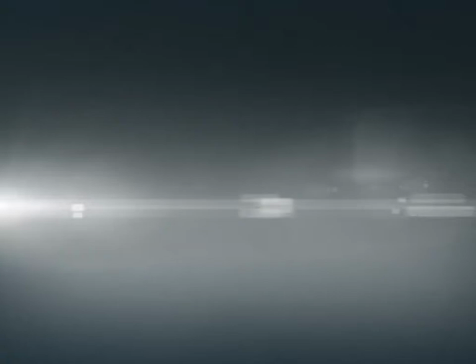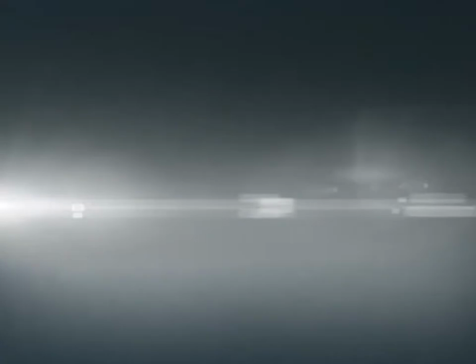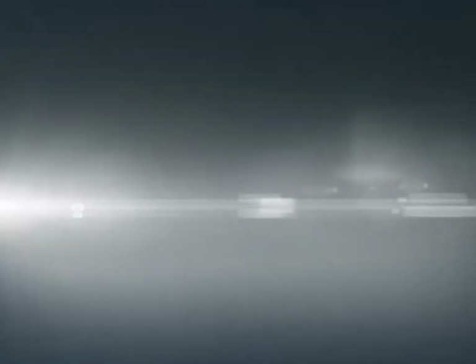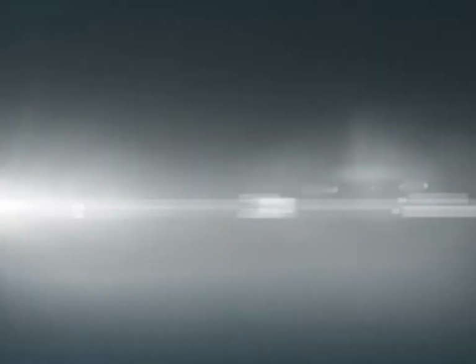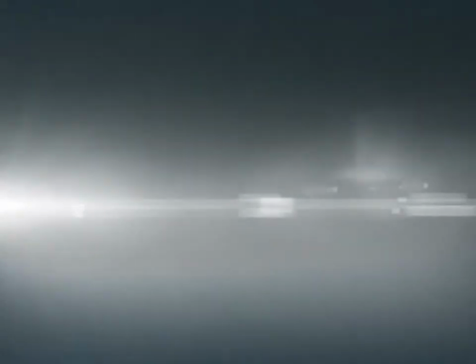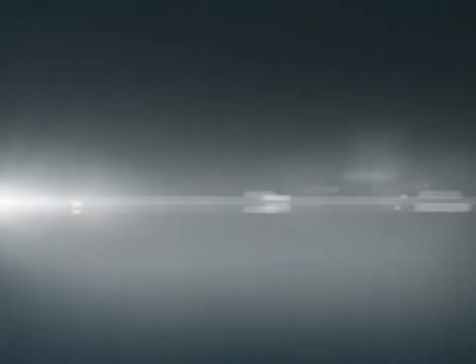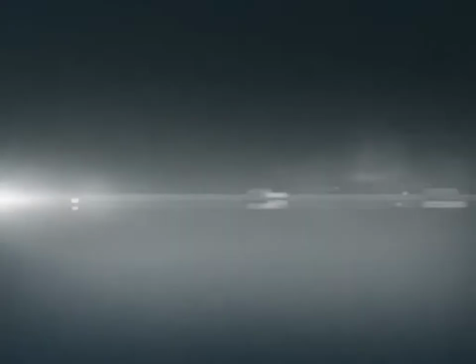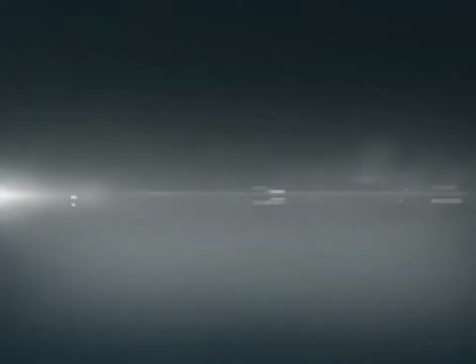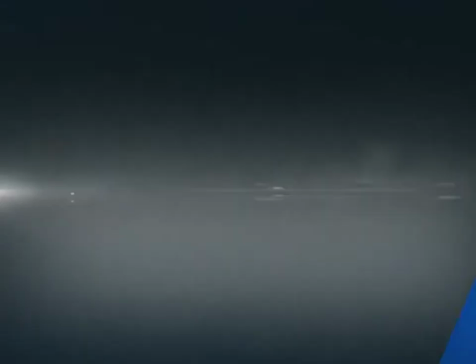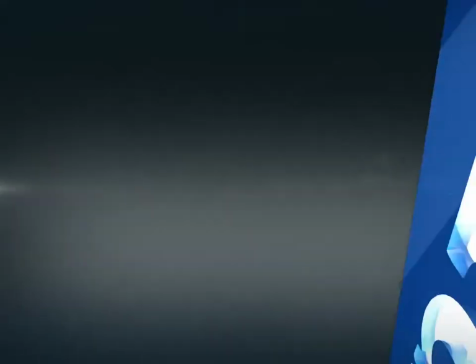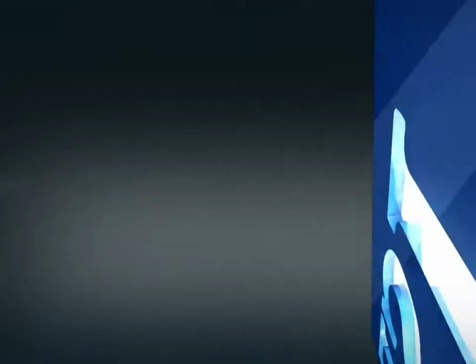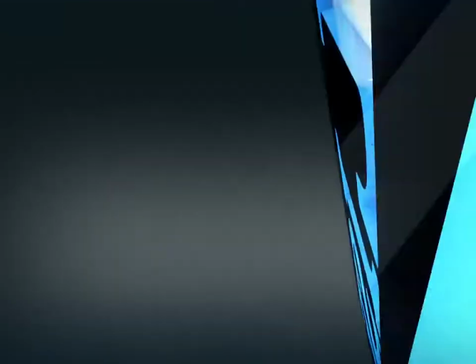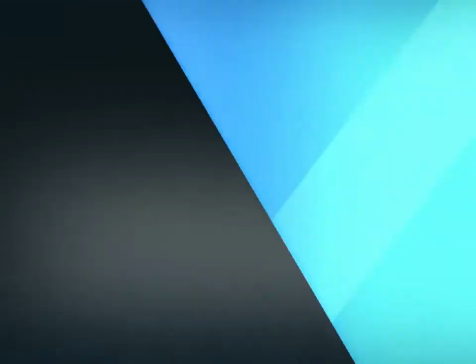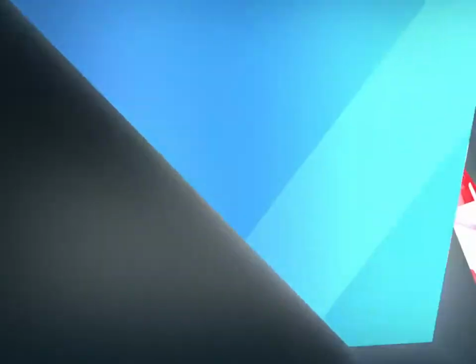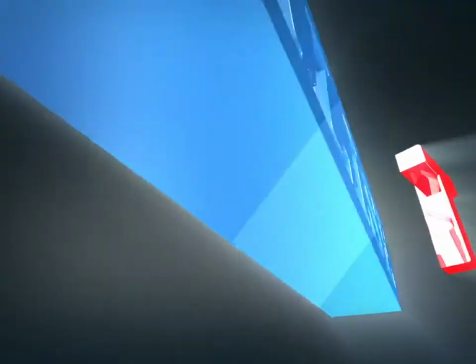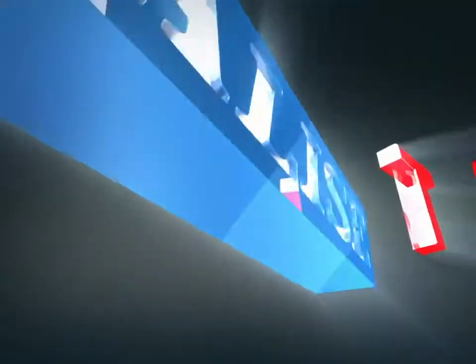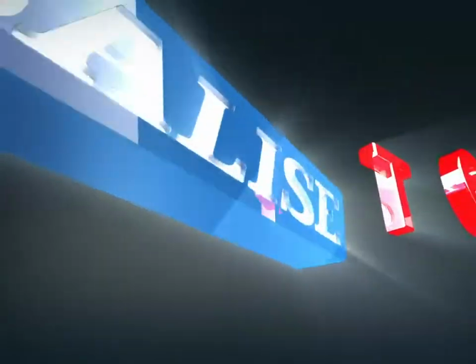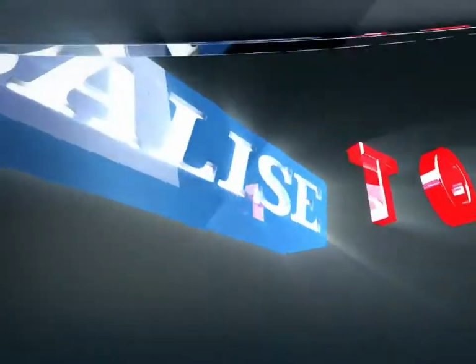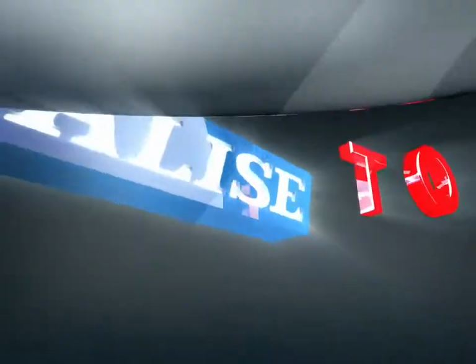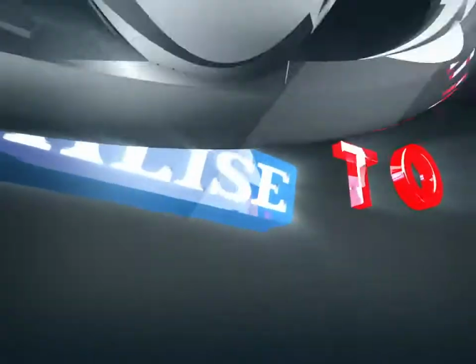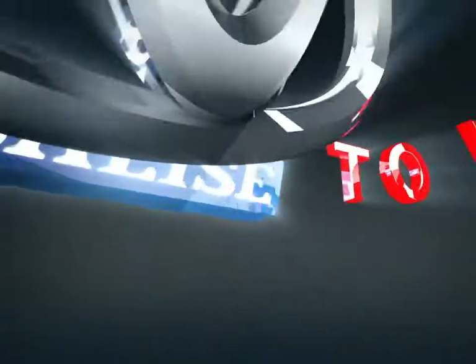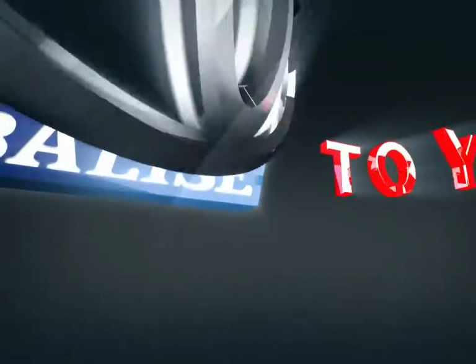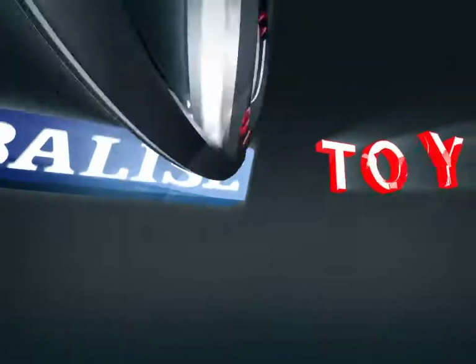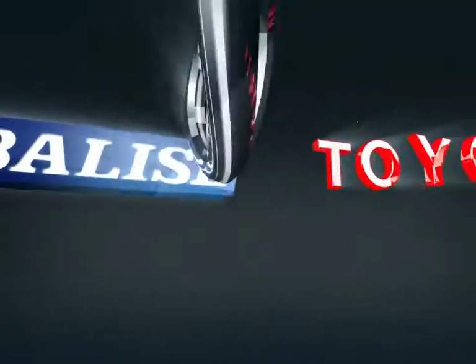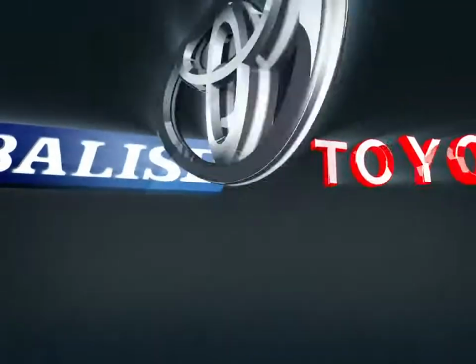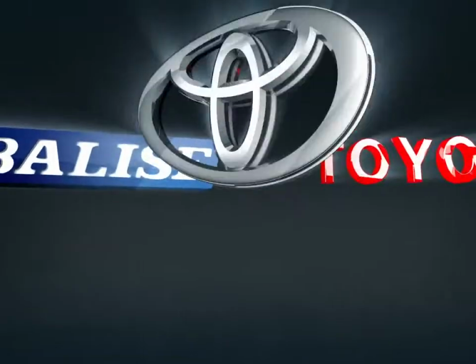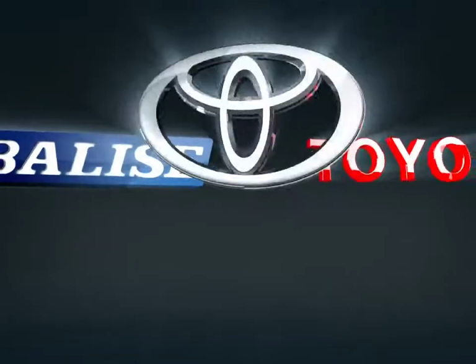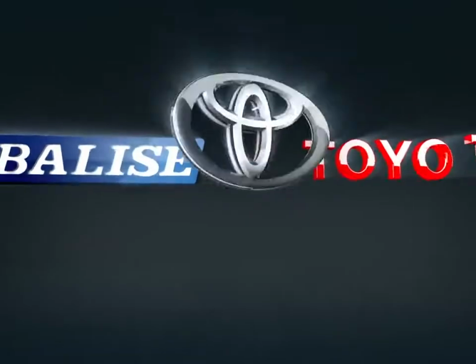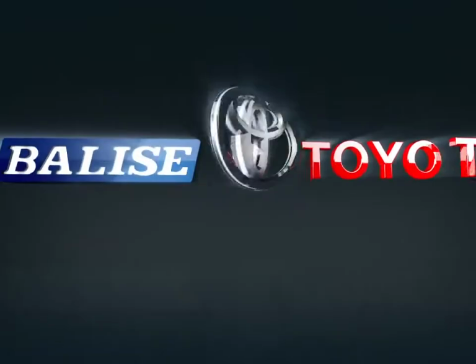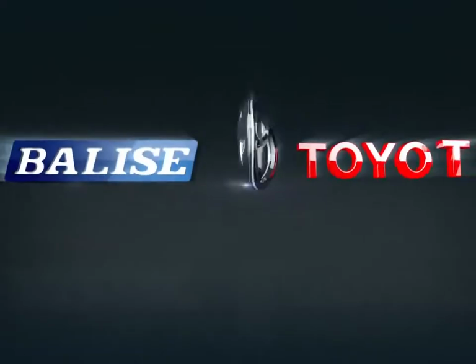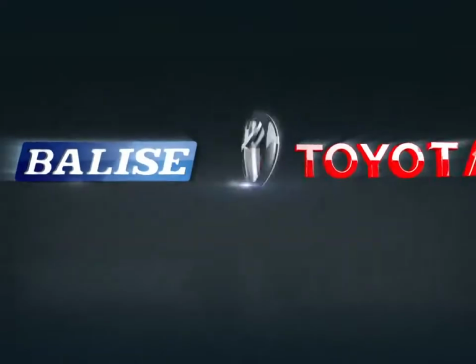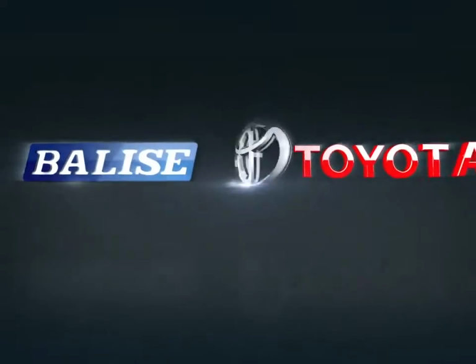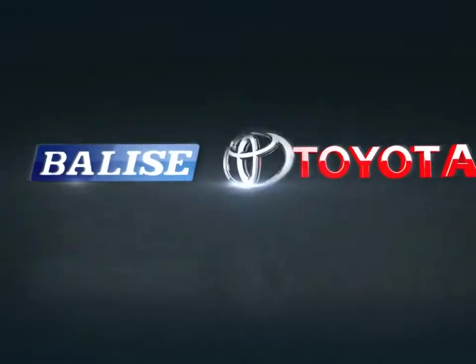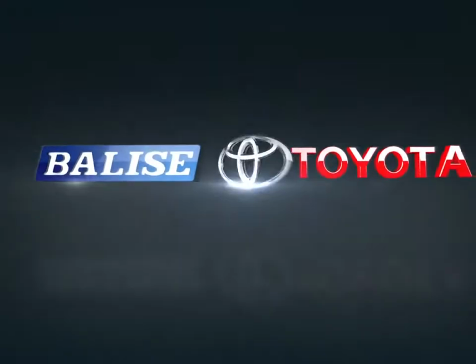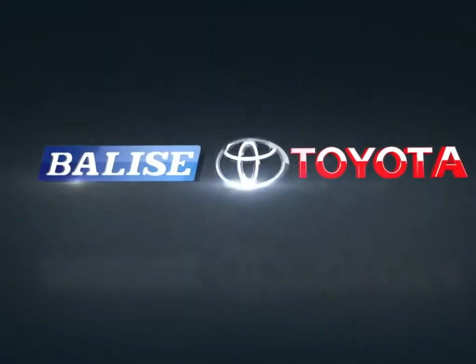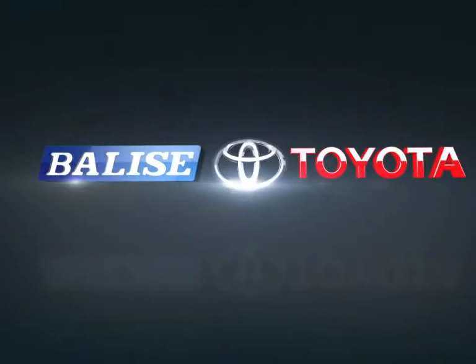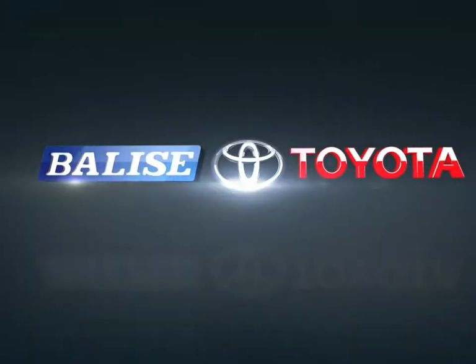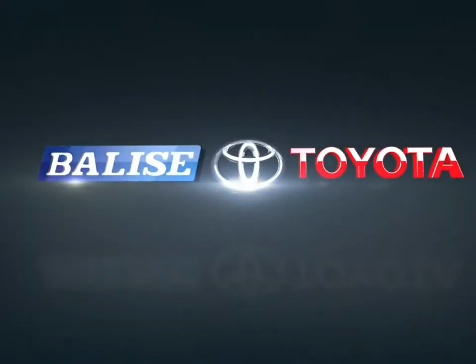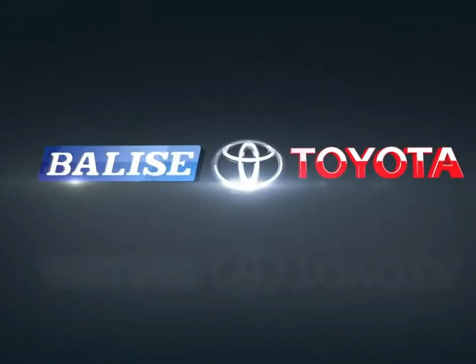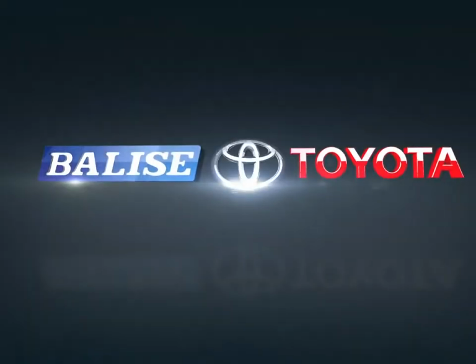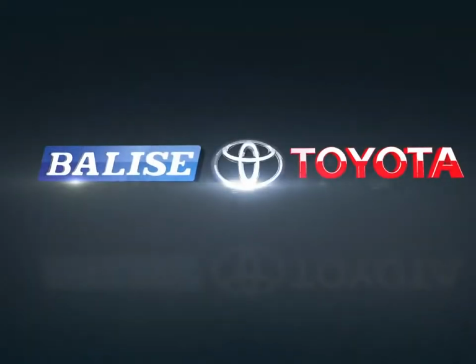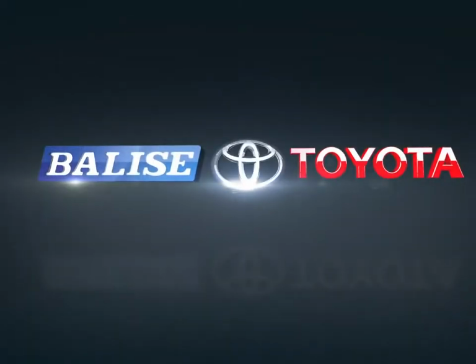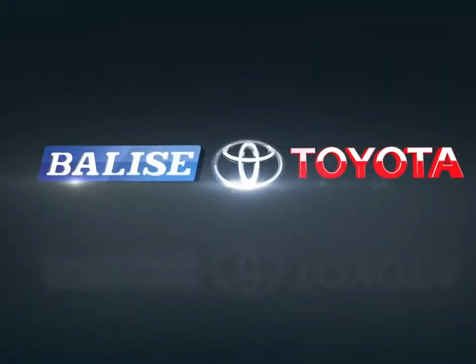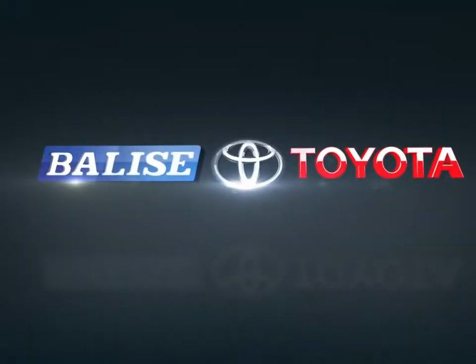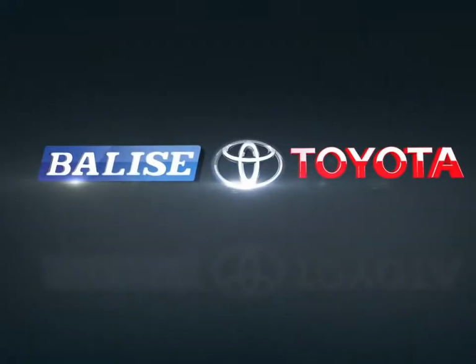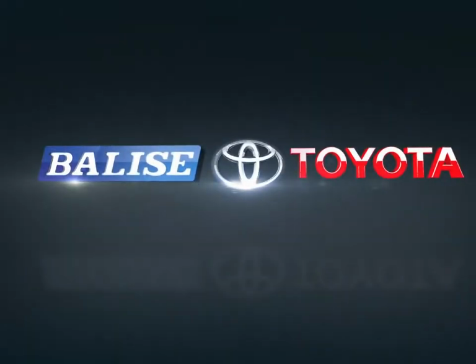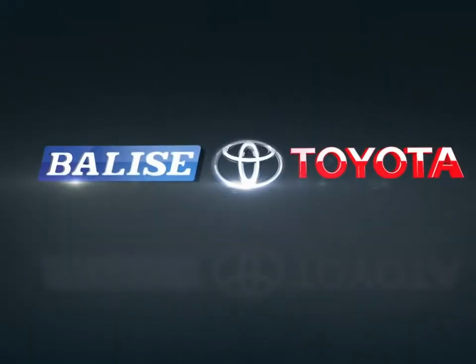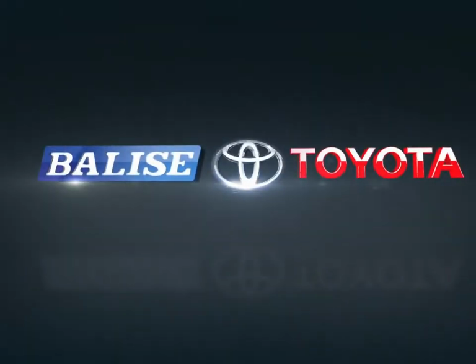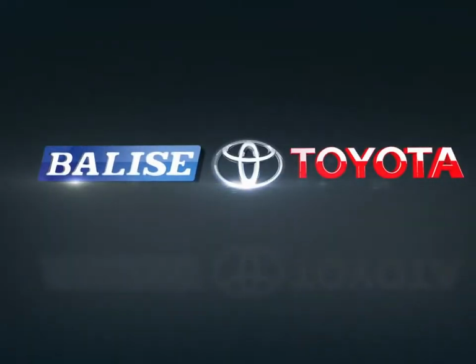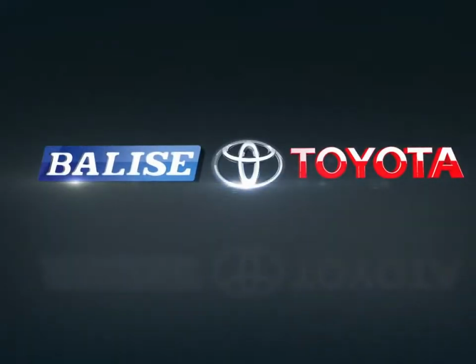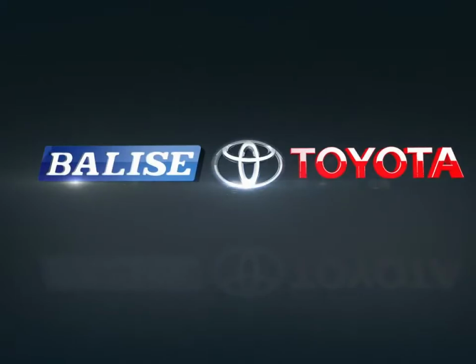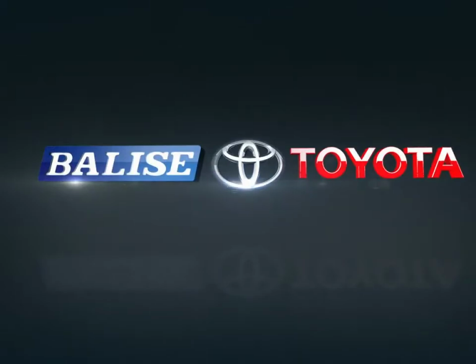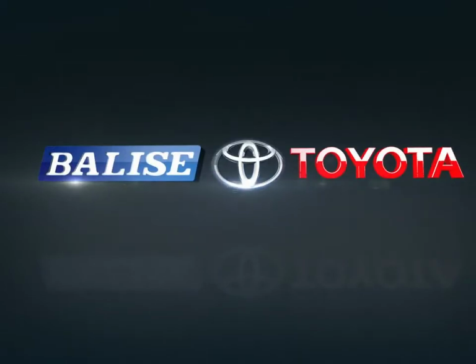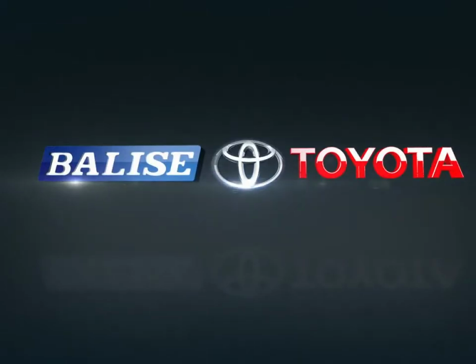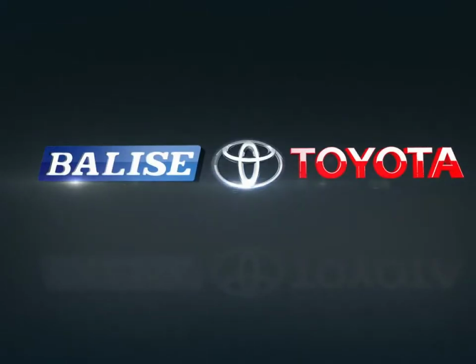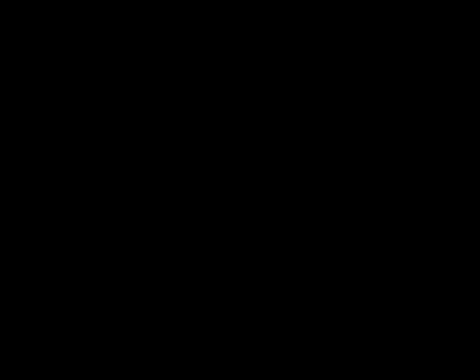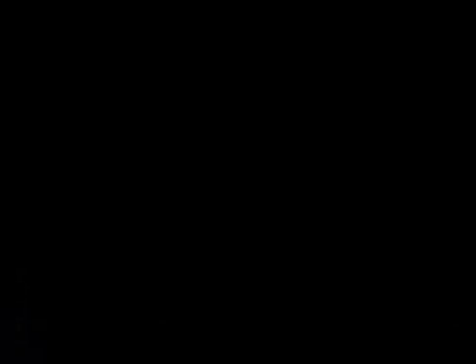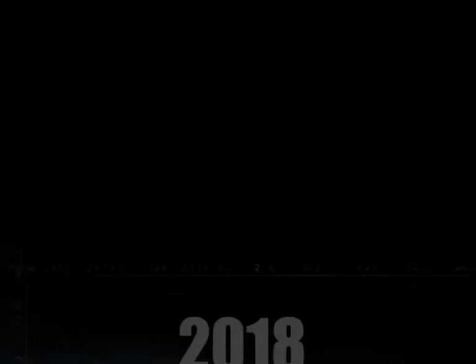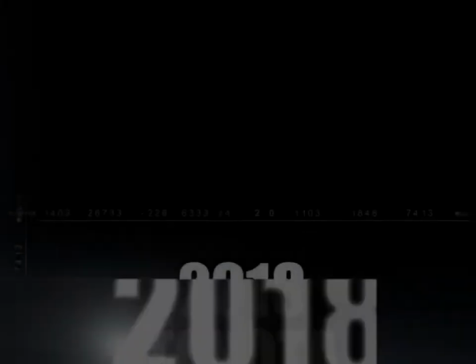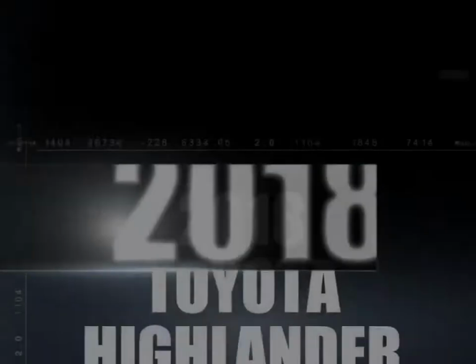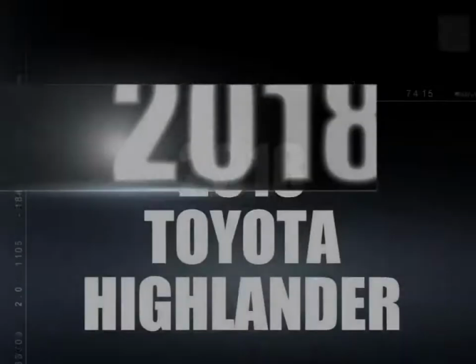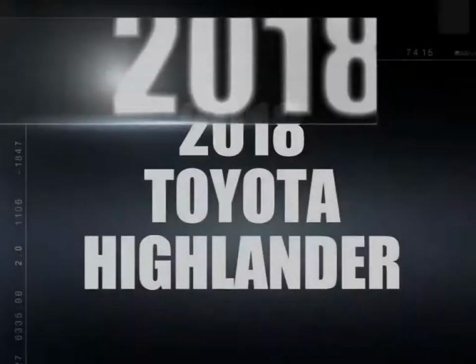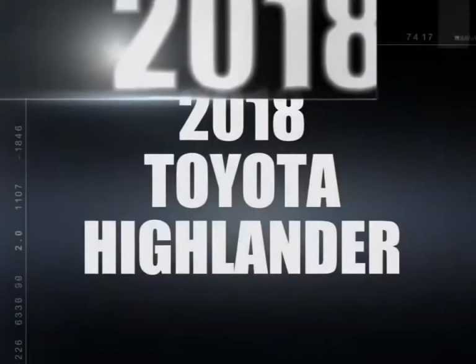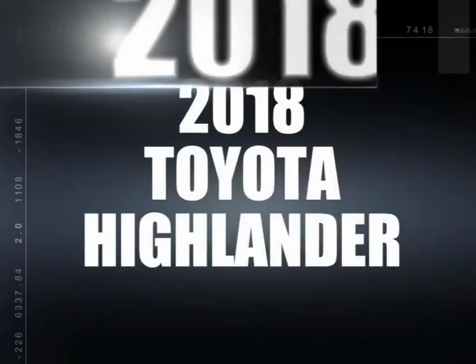Welcome to Belize Toyota. Today we're looking at a 2018 Toyota Highlander.